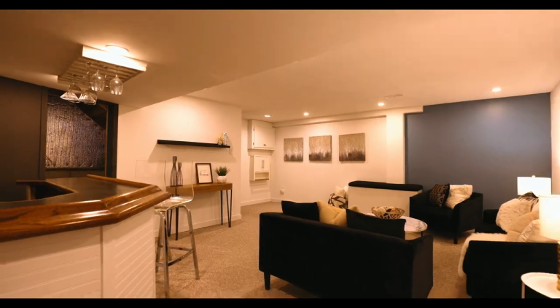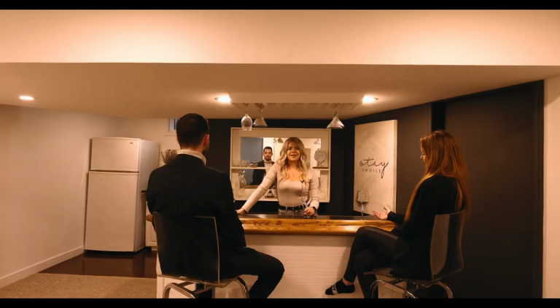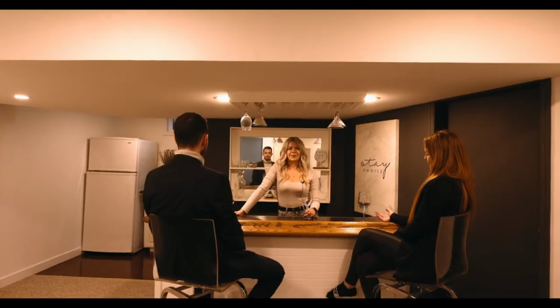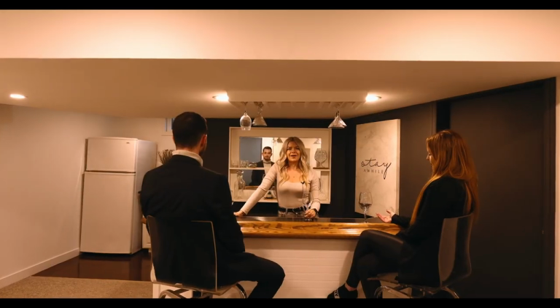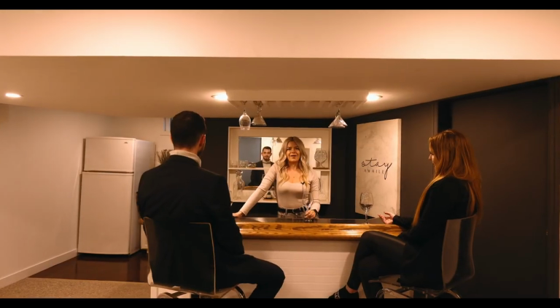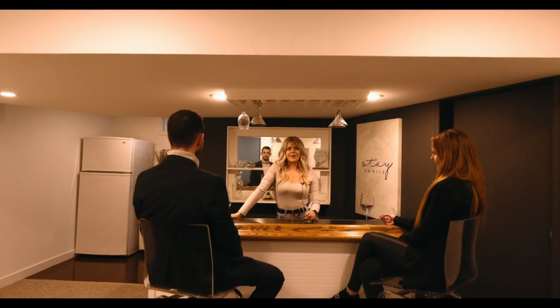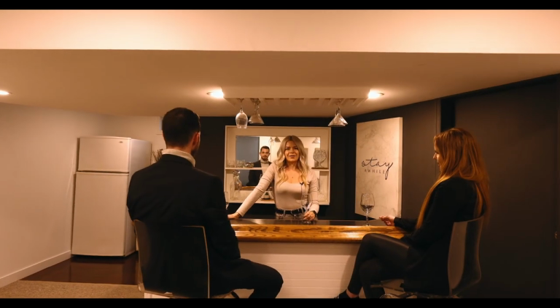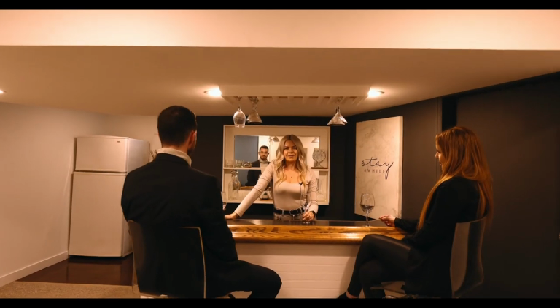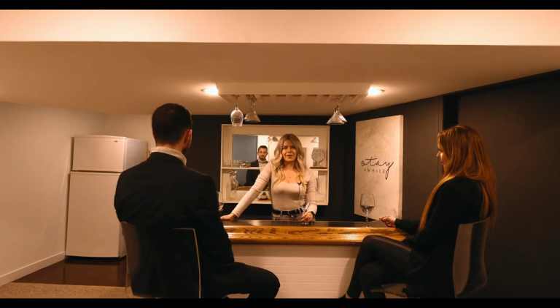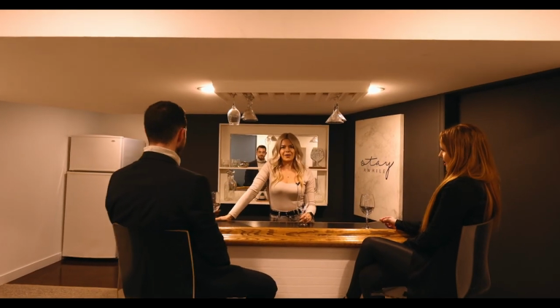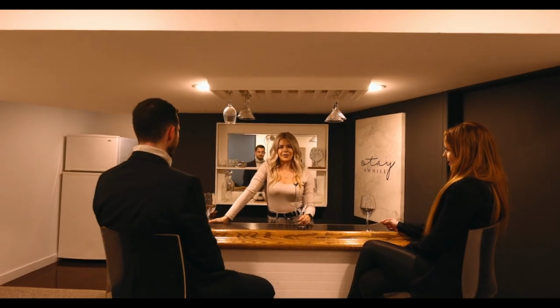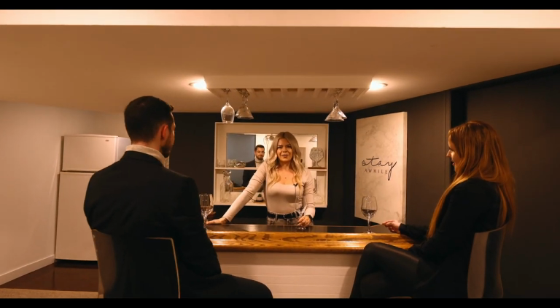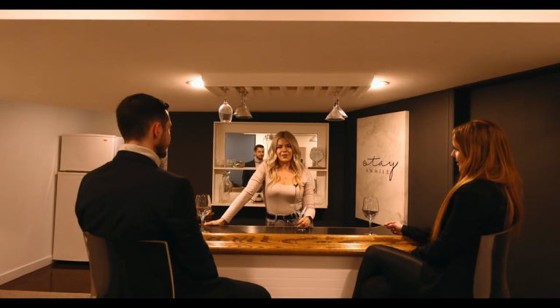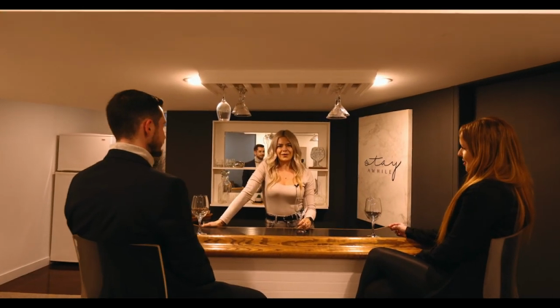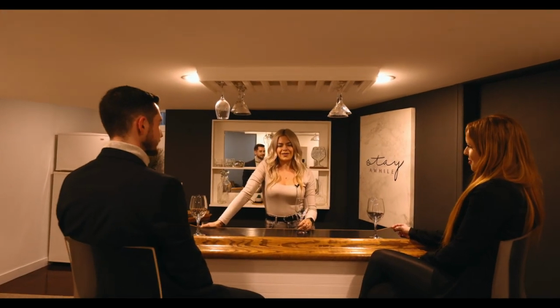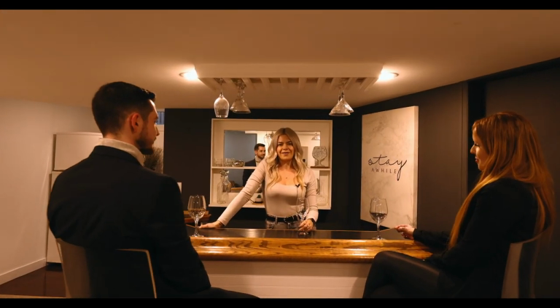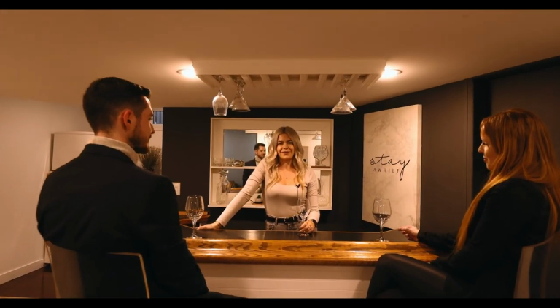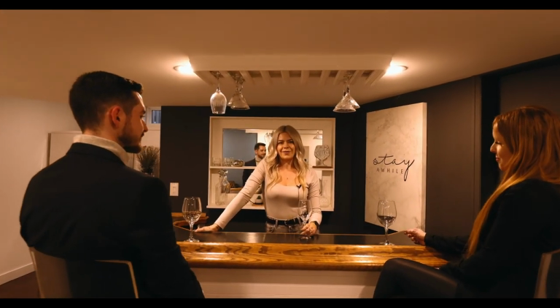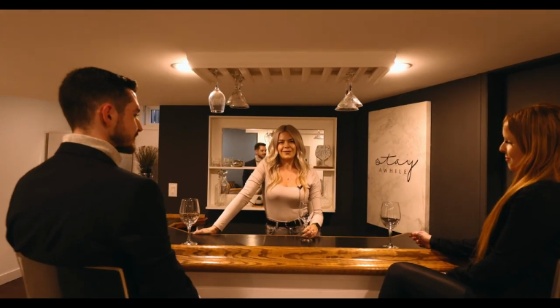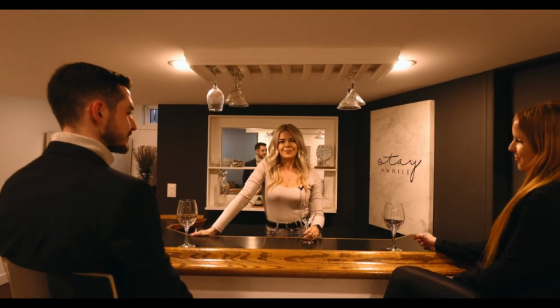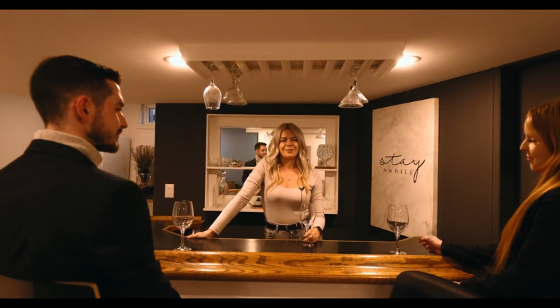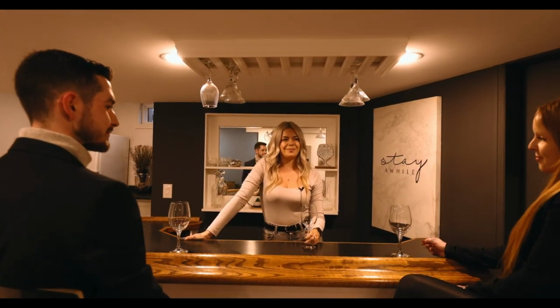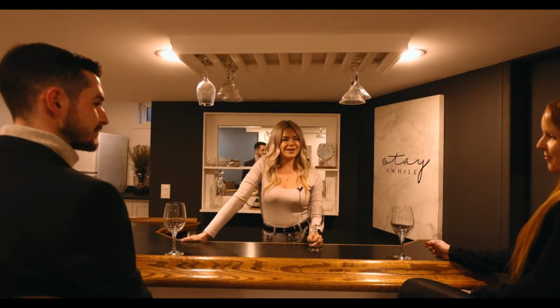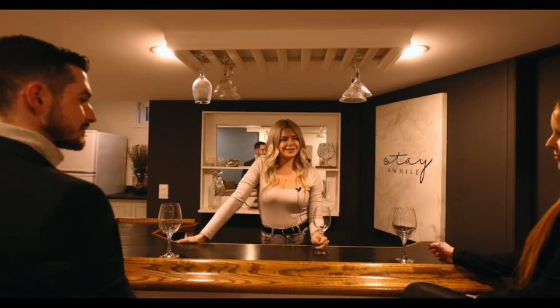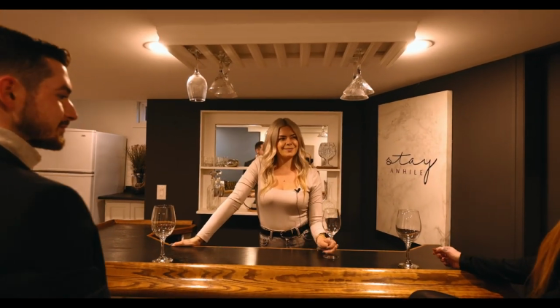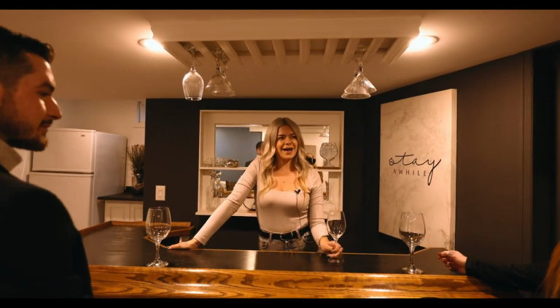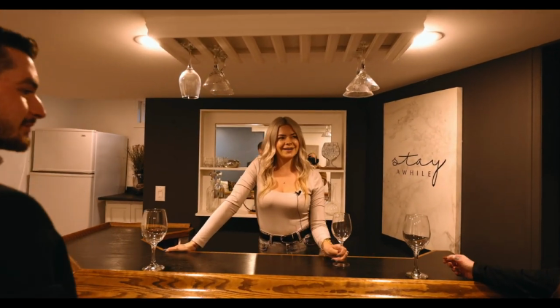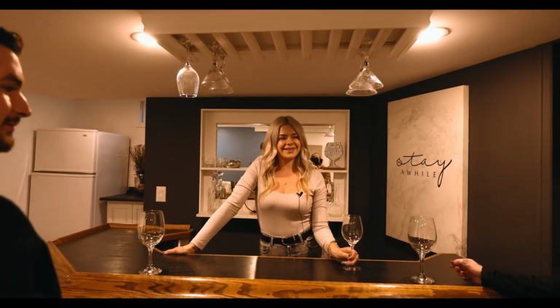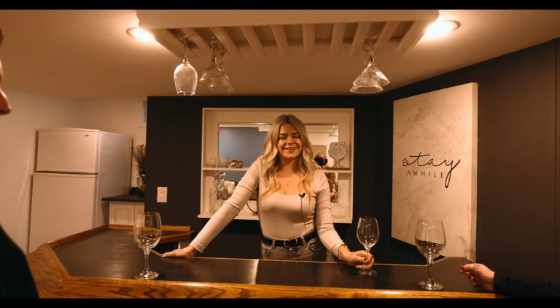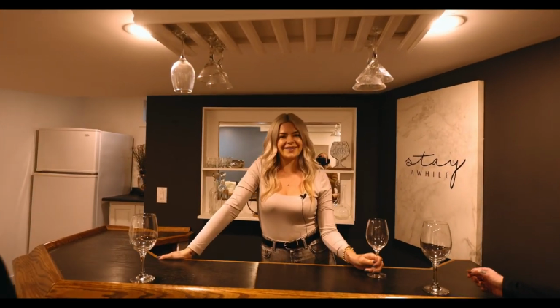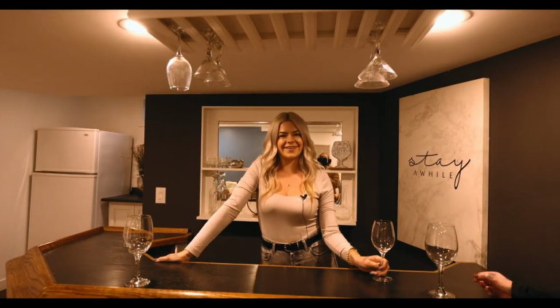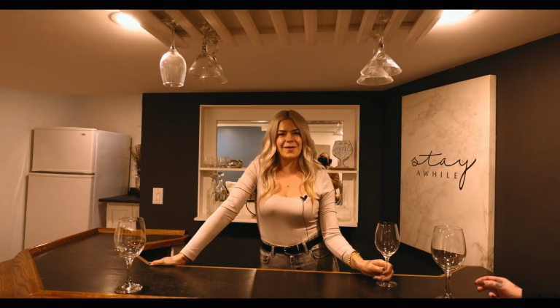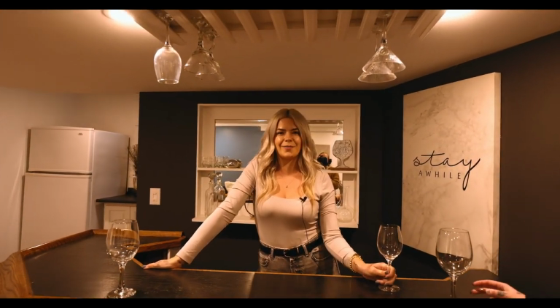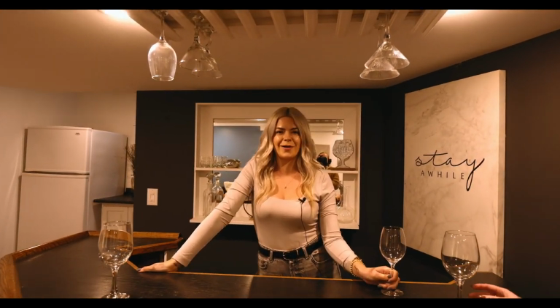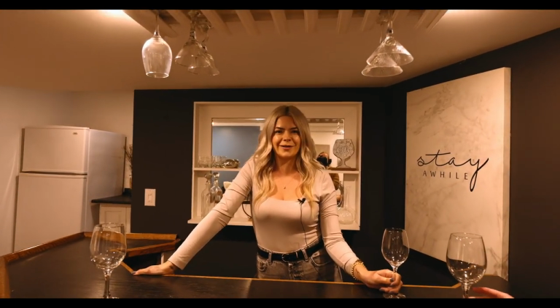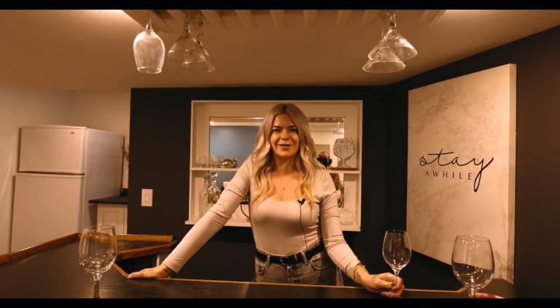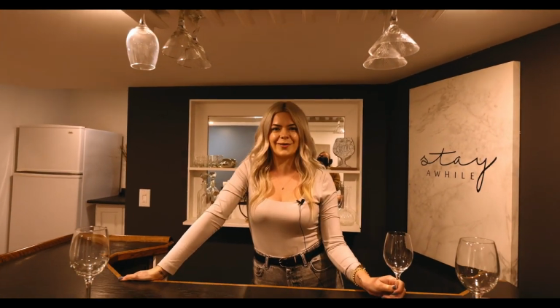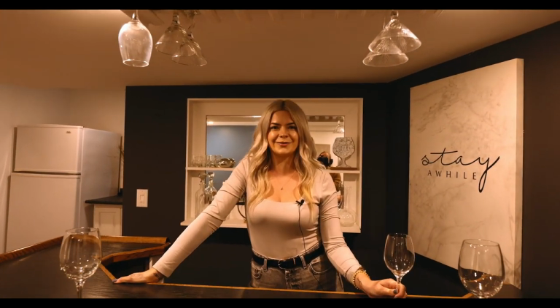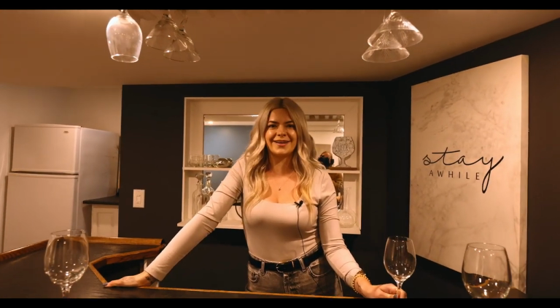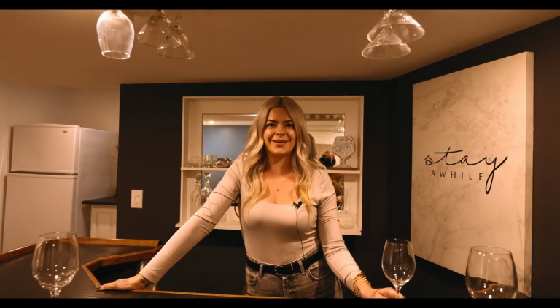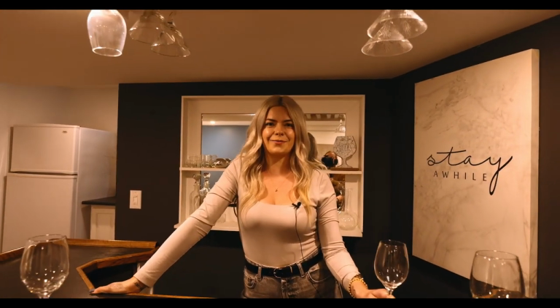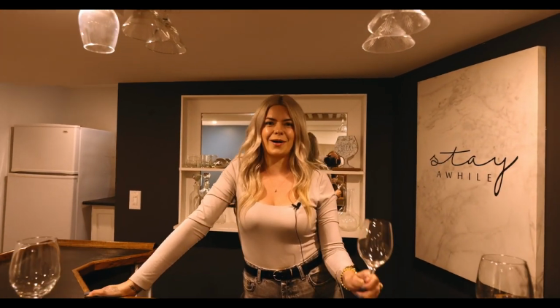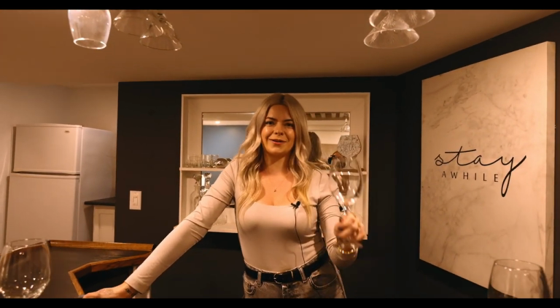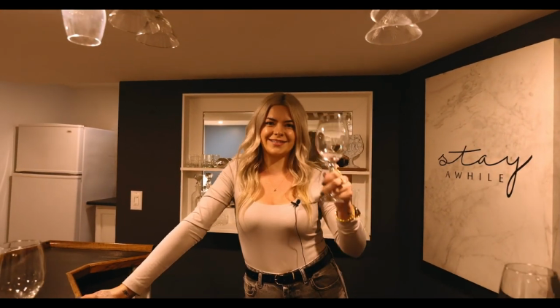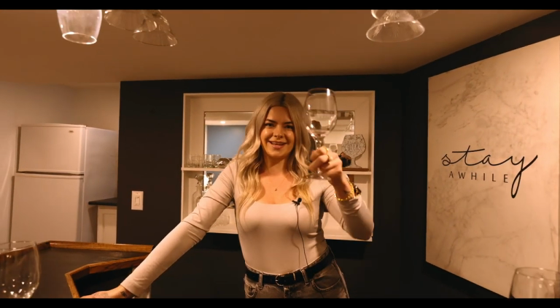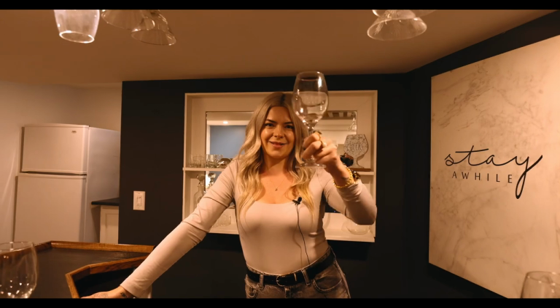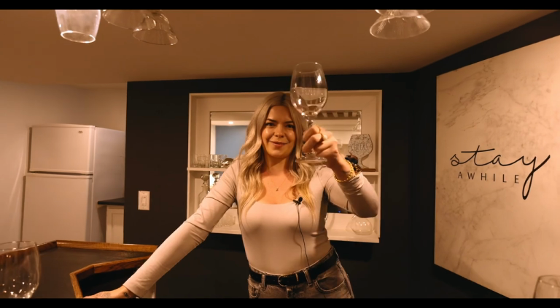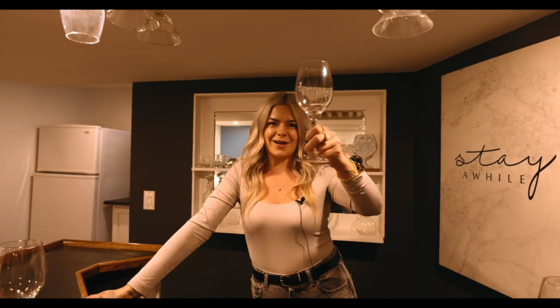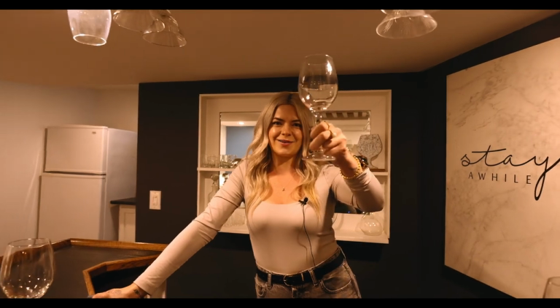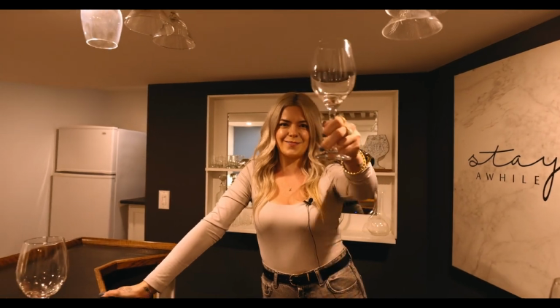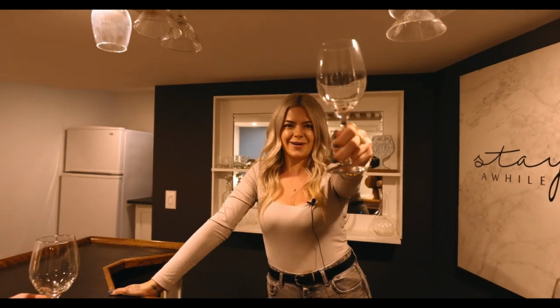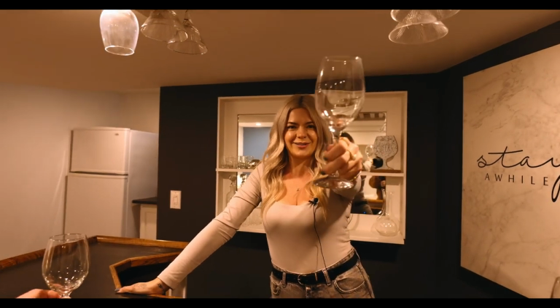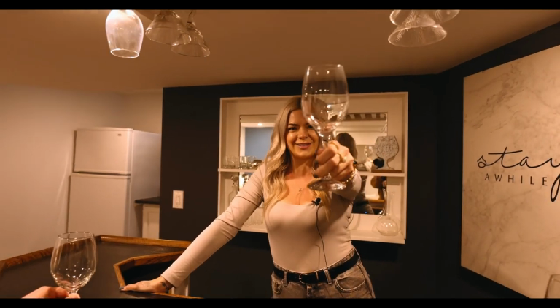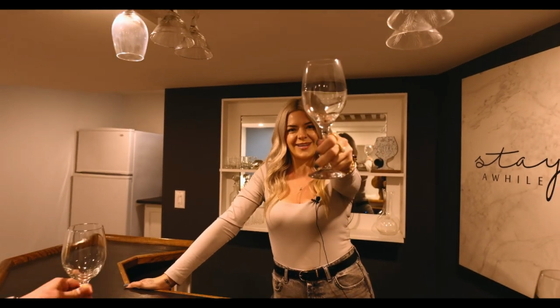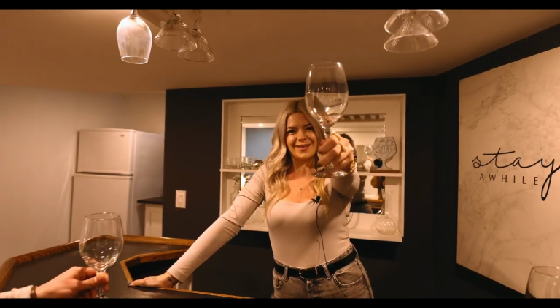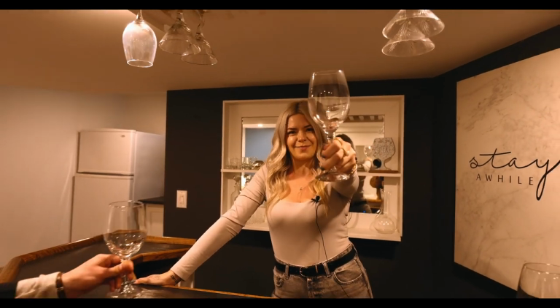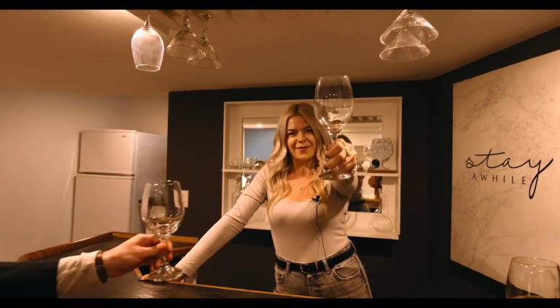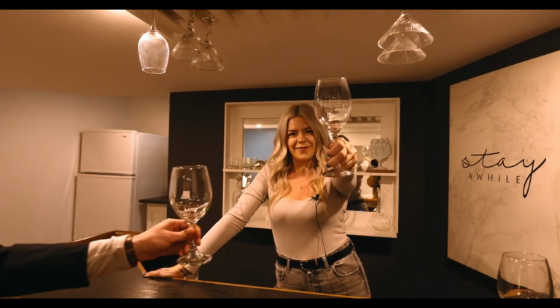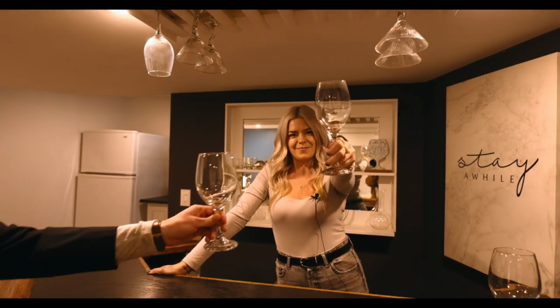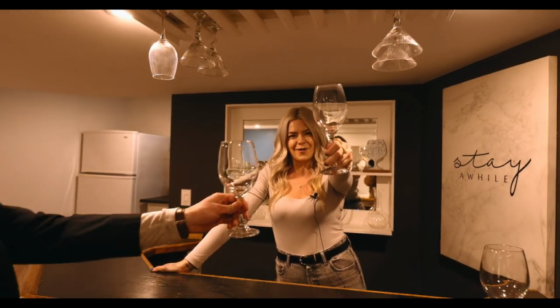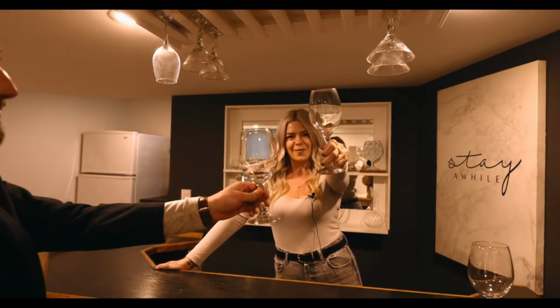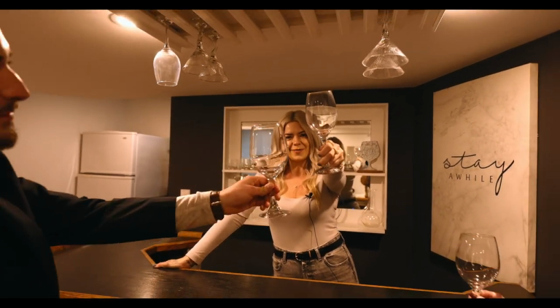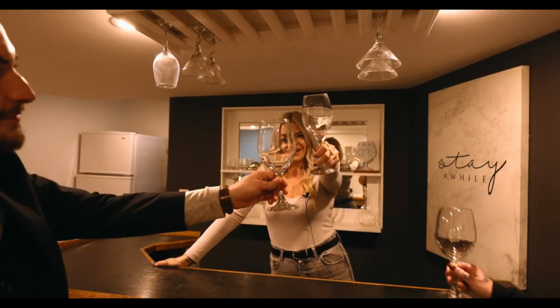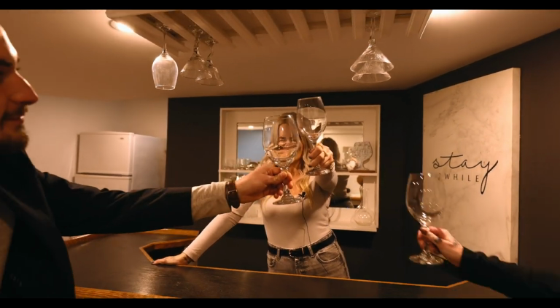Here we are at the bar in the lower level. Meet us back here upon closing where we celebrate you purchasing the perfect property.